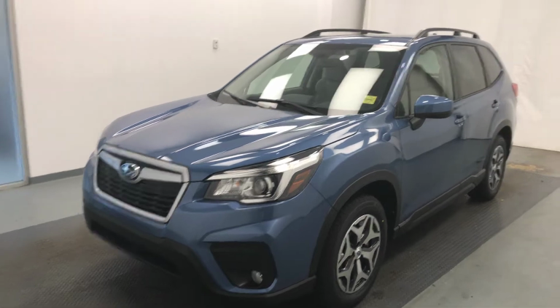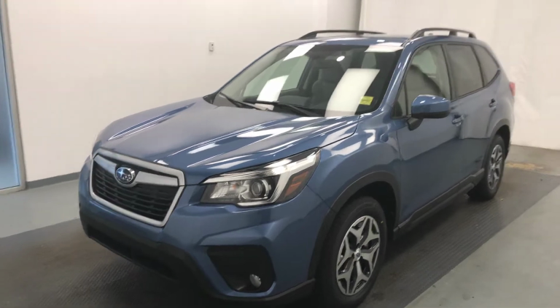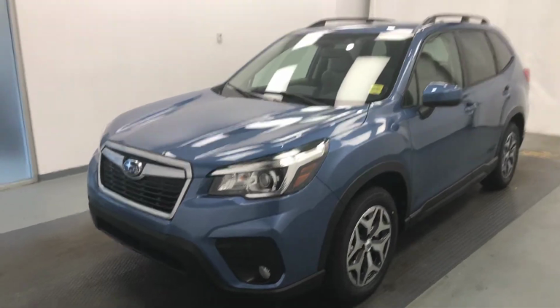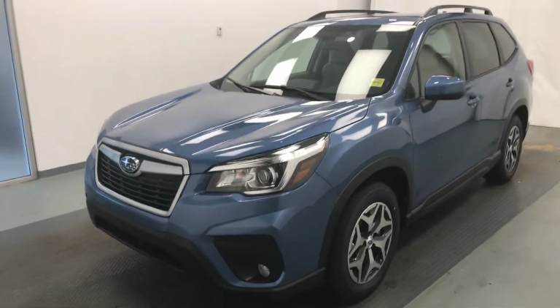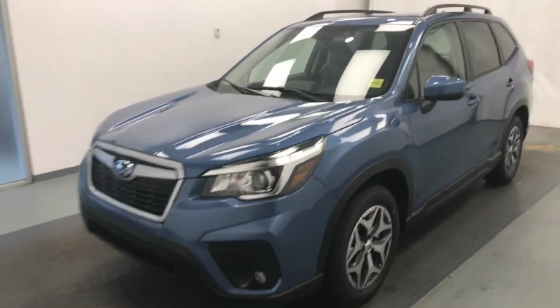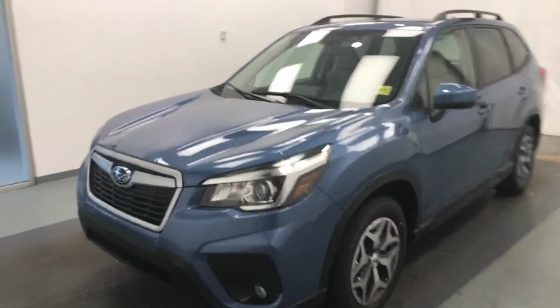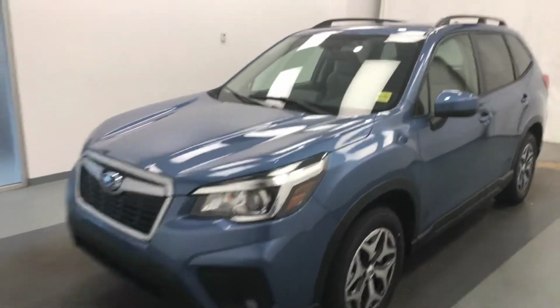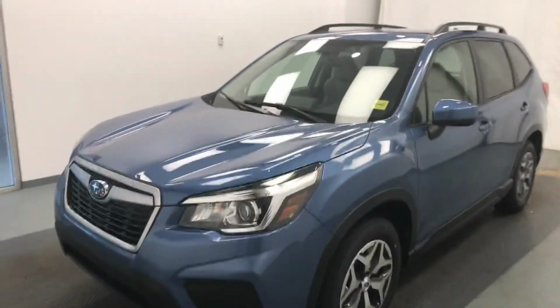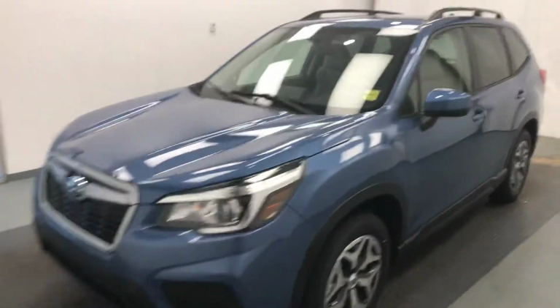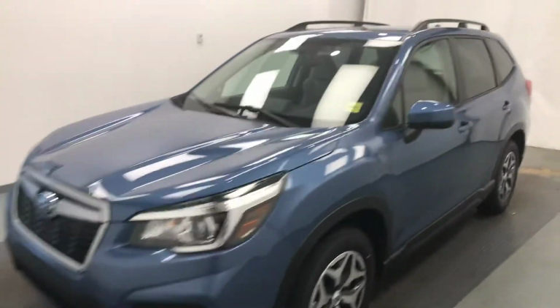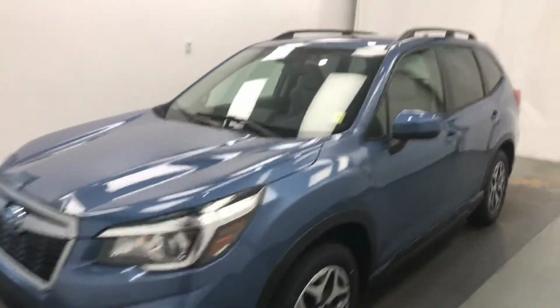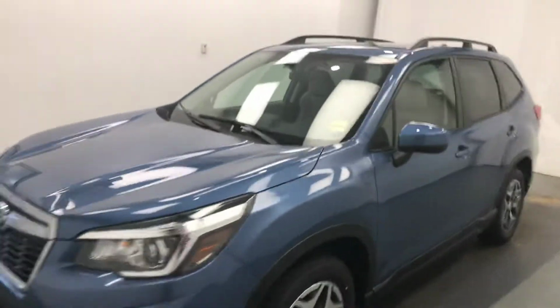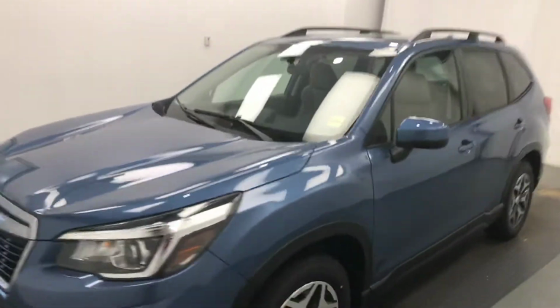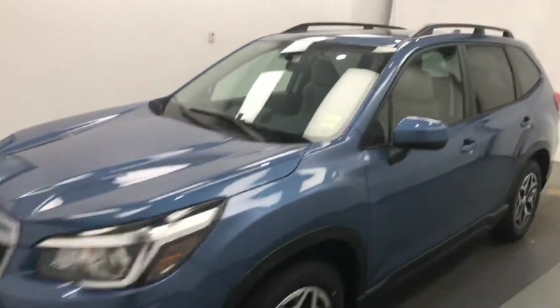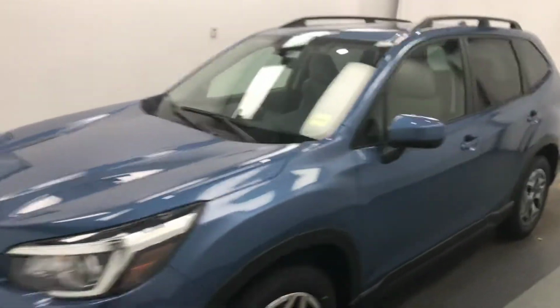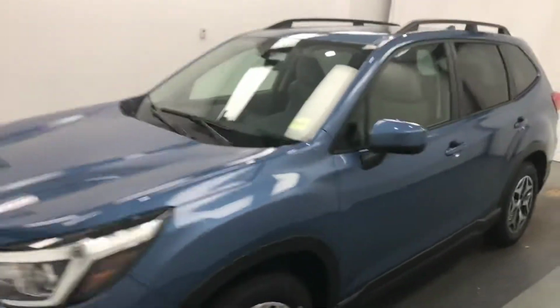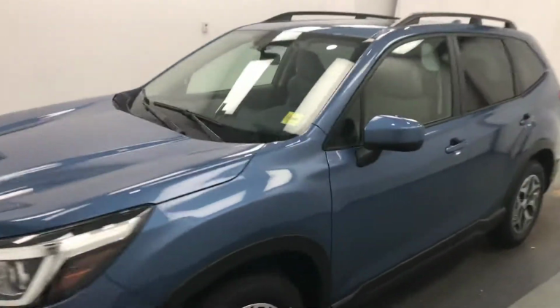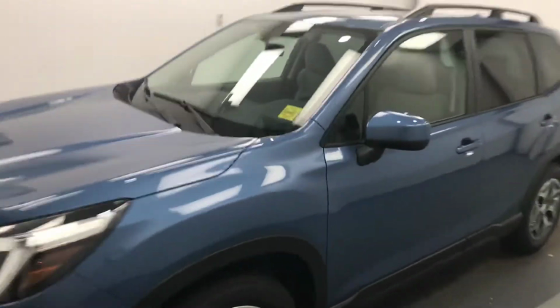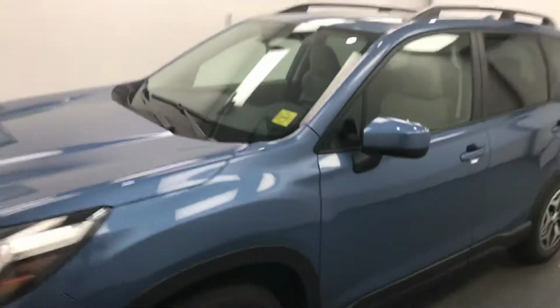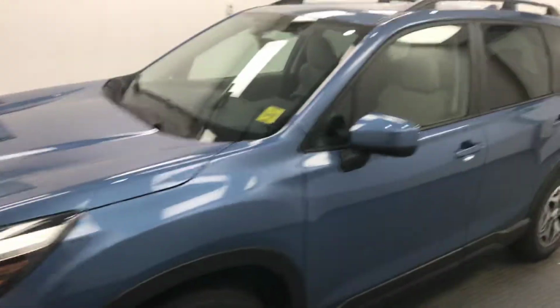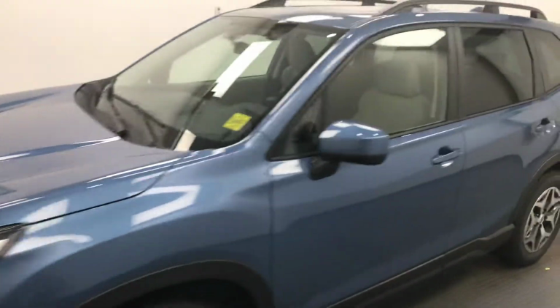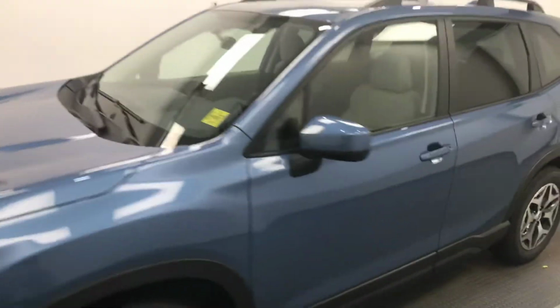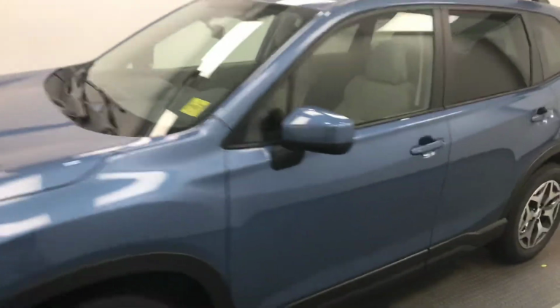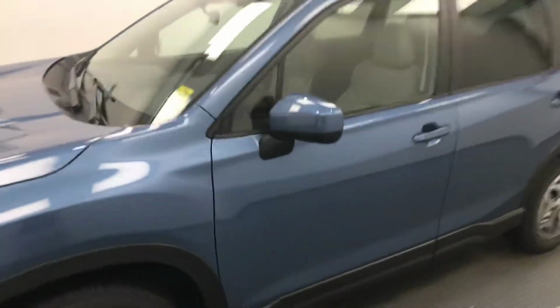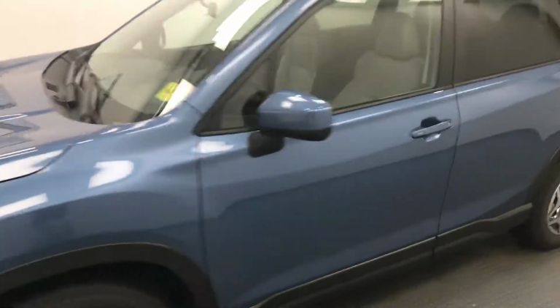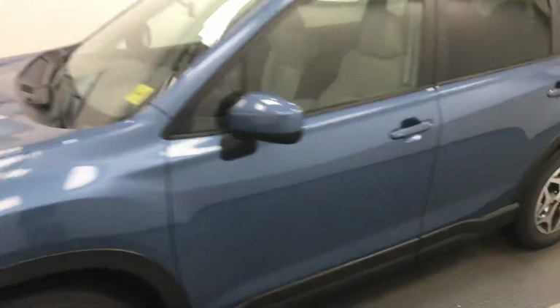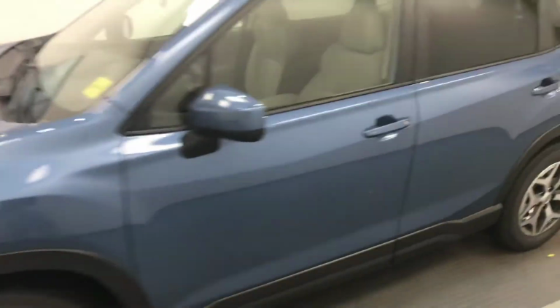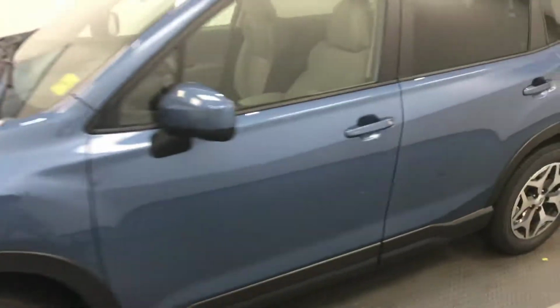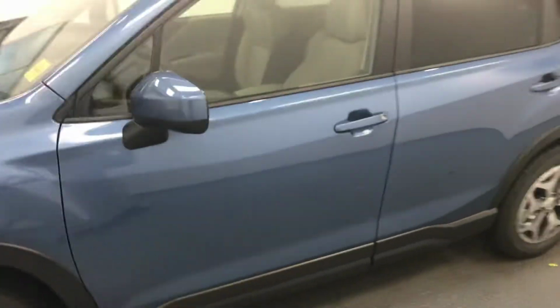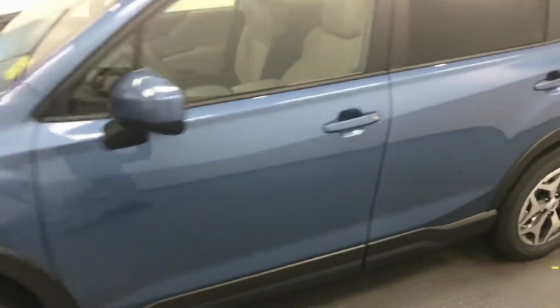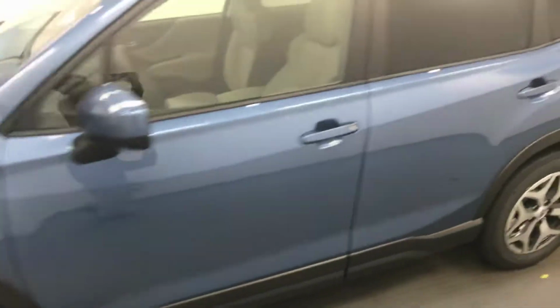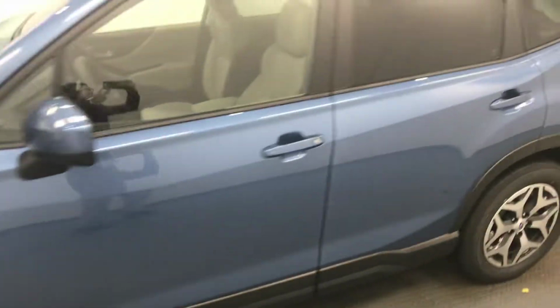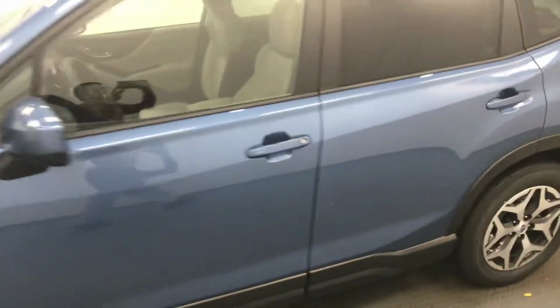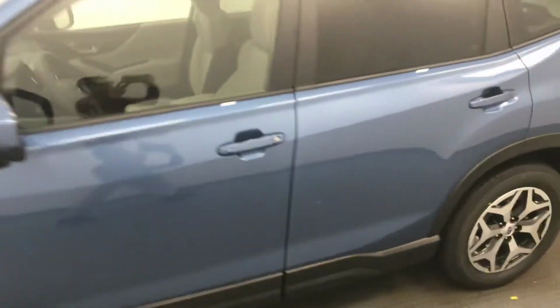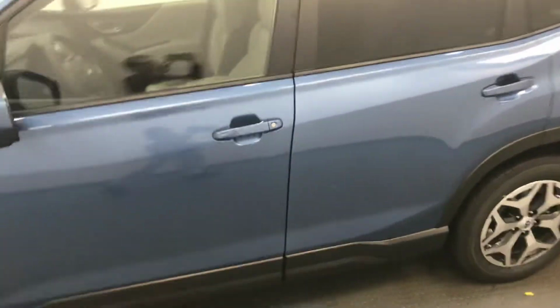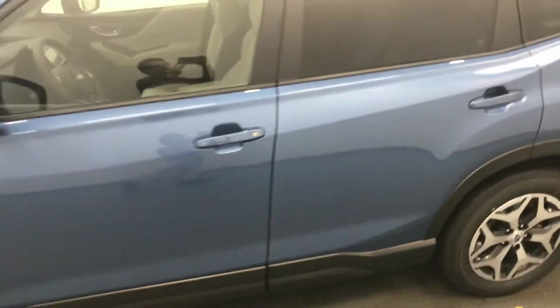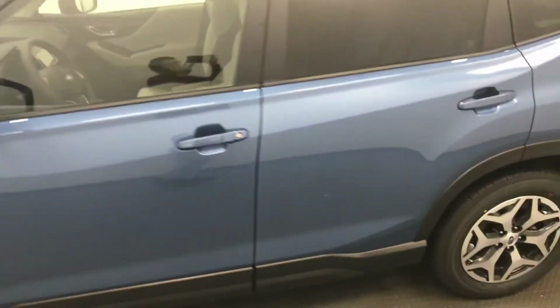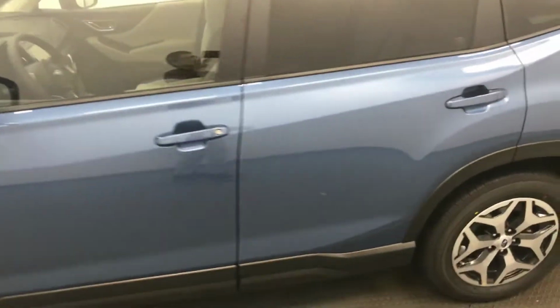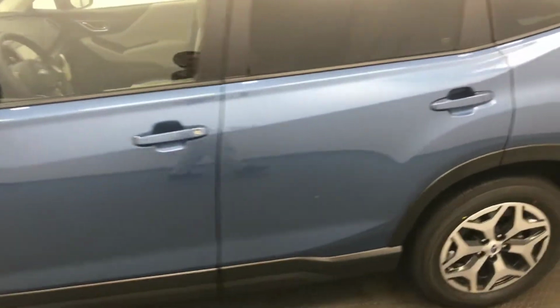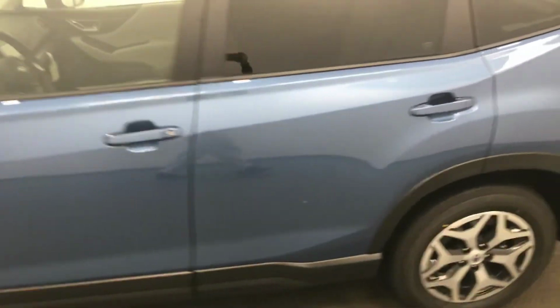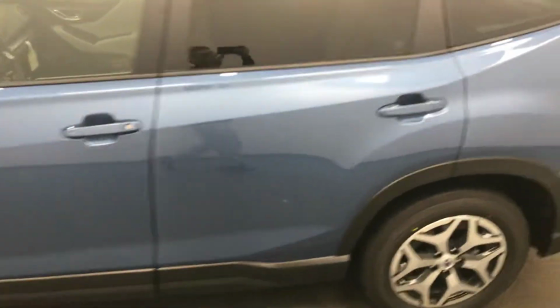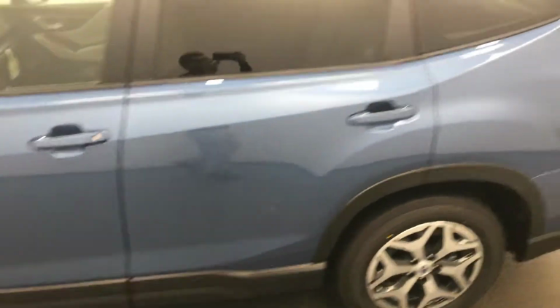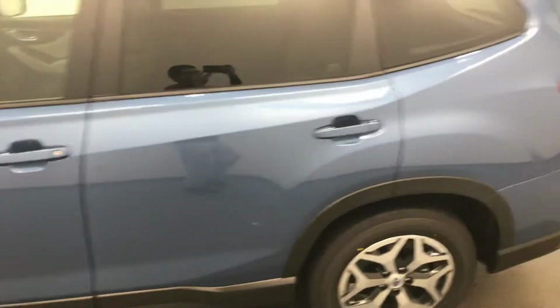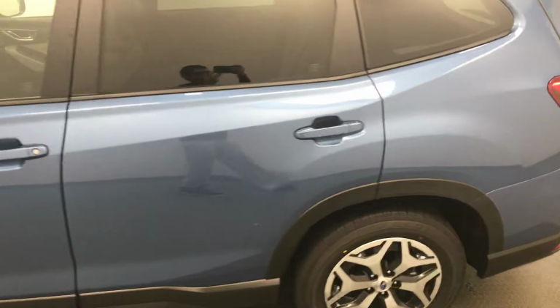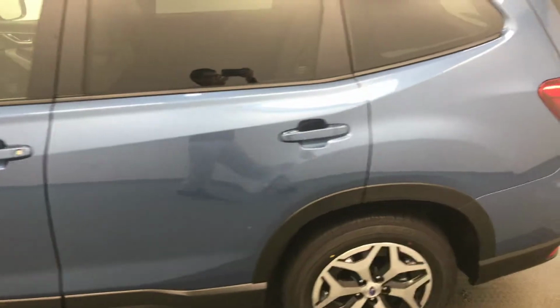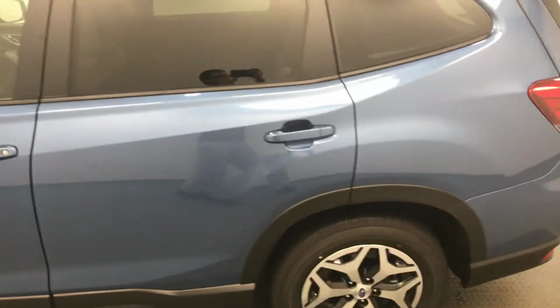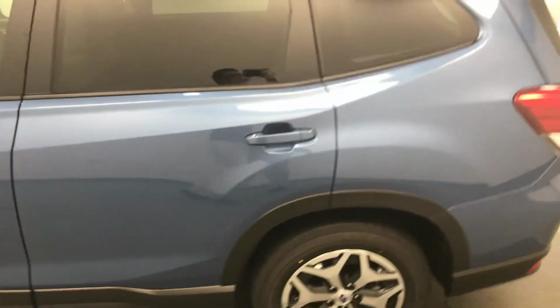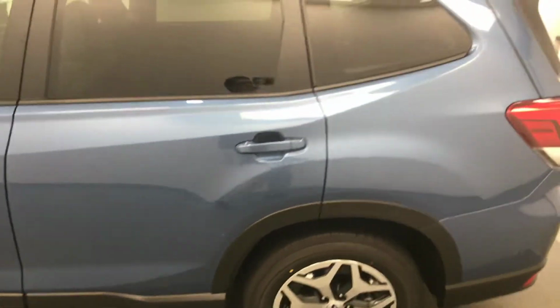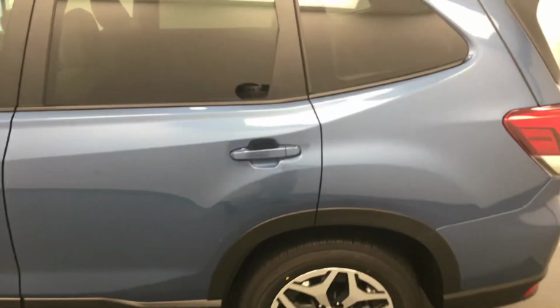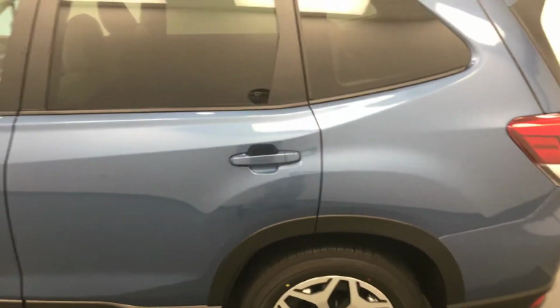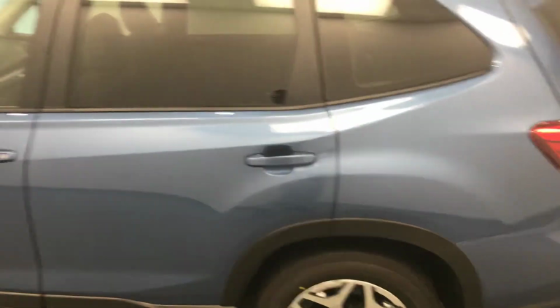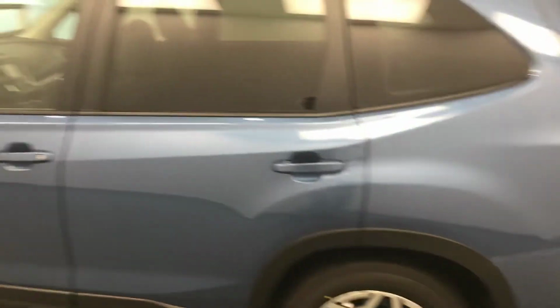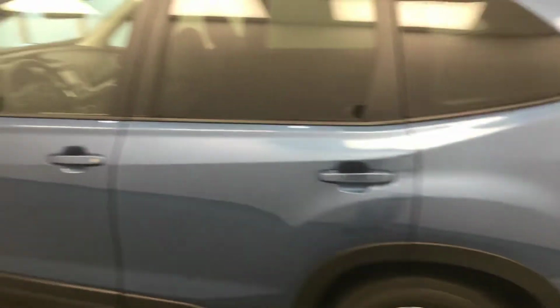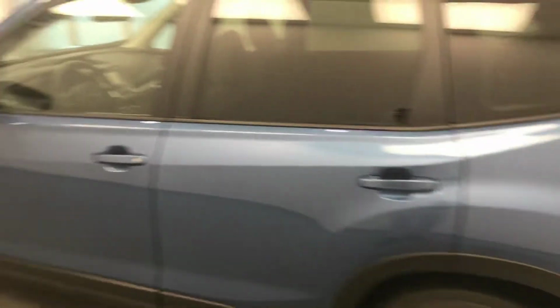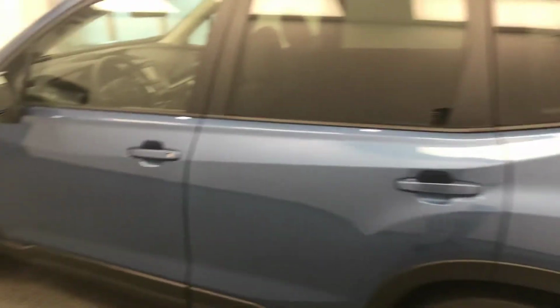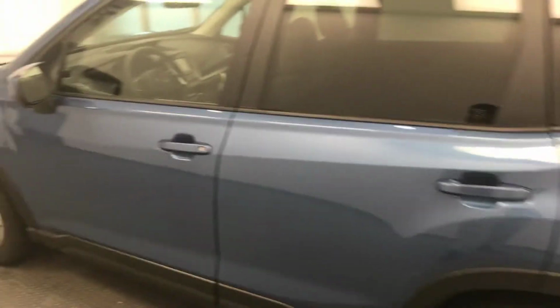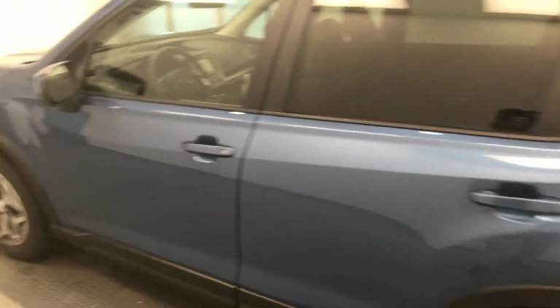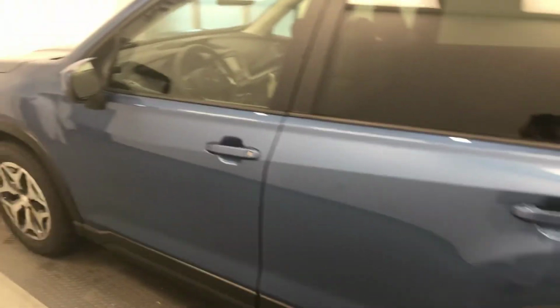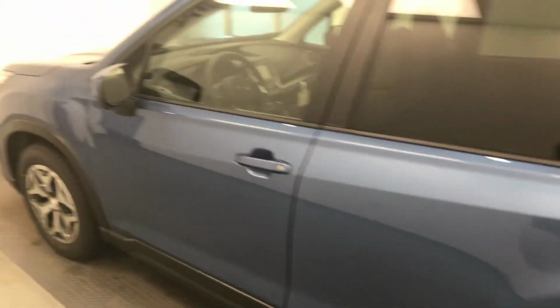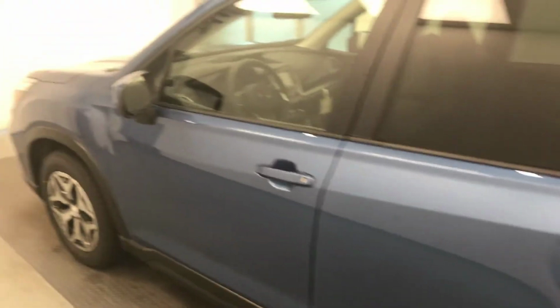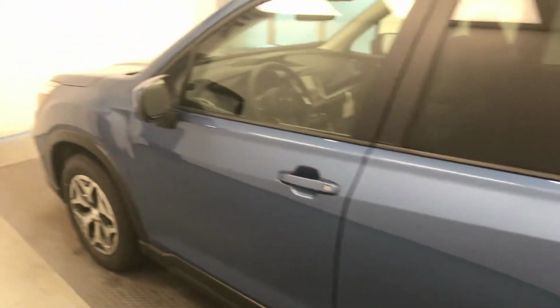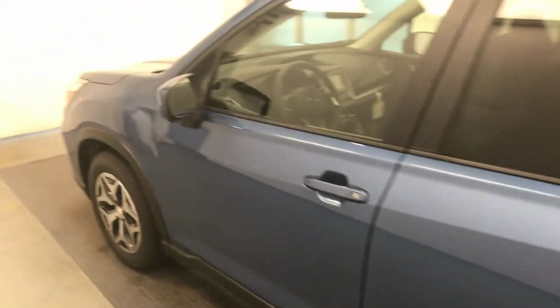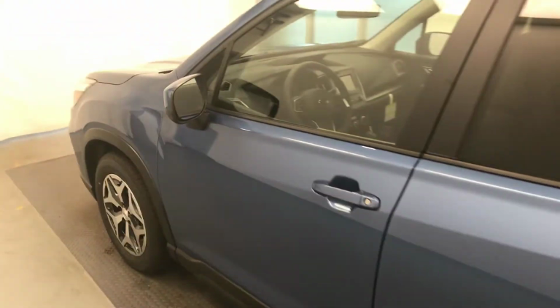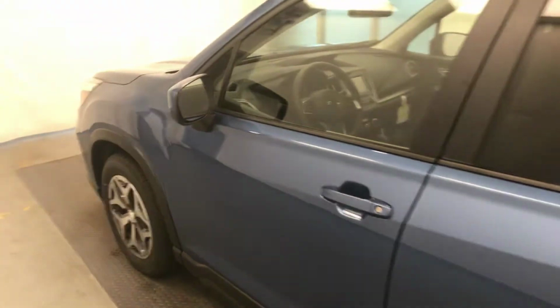Today we're viewing stock number 197162 on a 2019 Subaru Forester, and our exterior color is Horizon Blue Pearl.